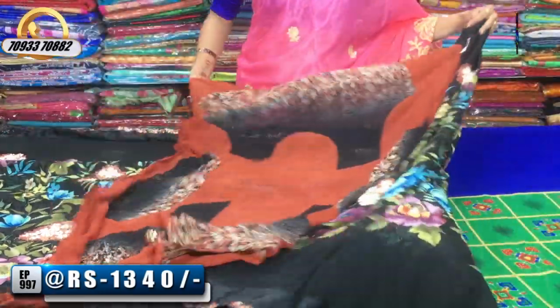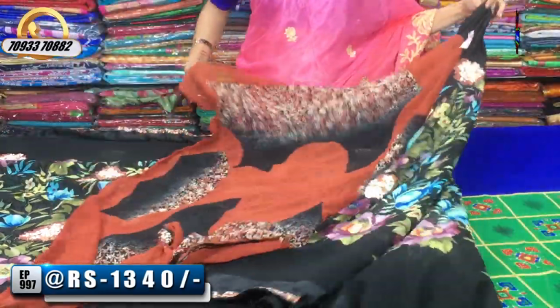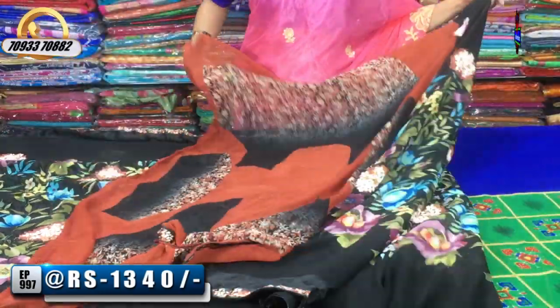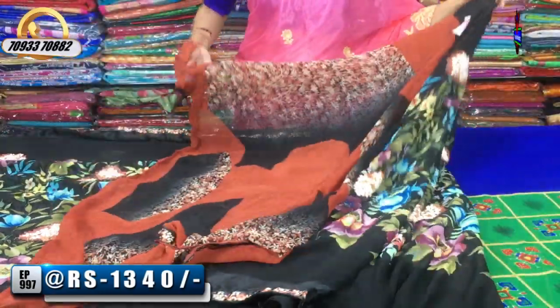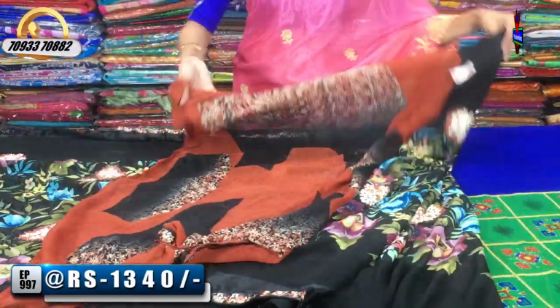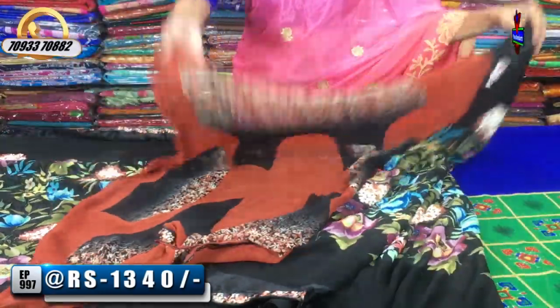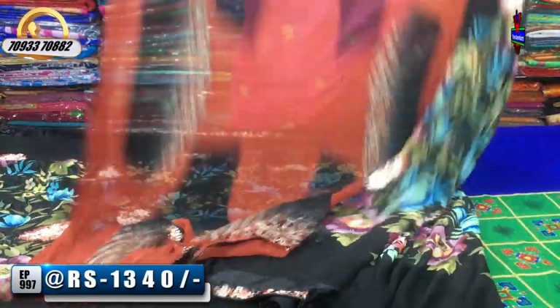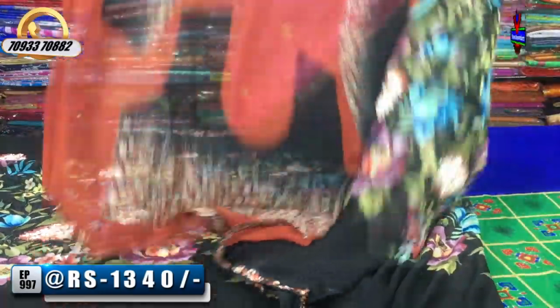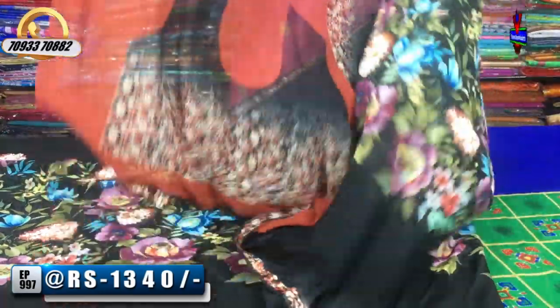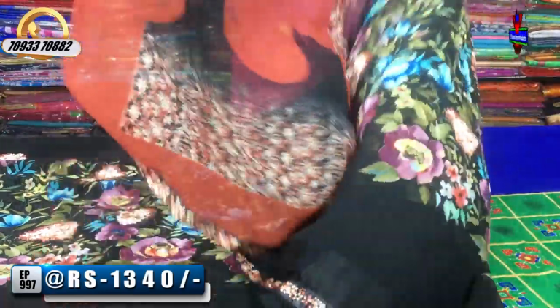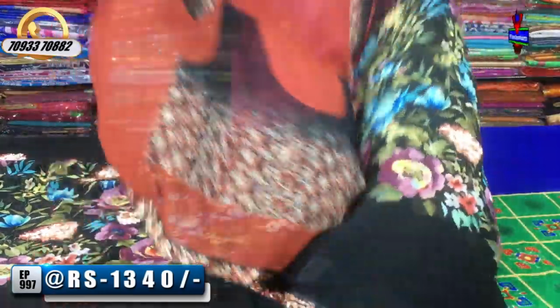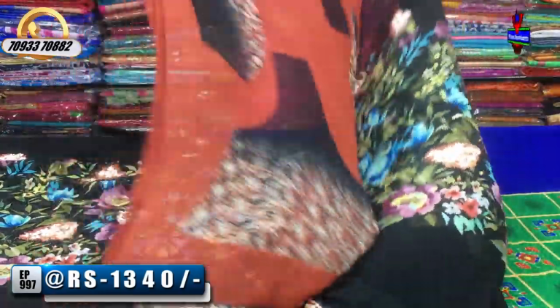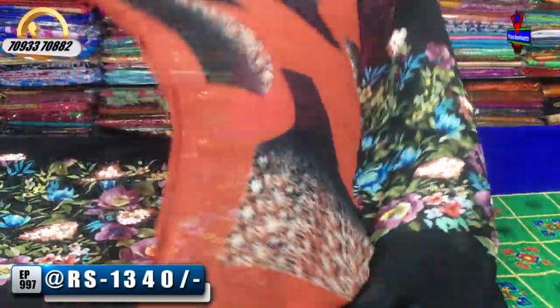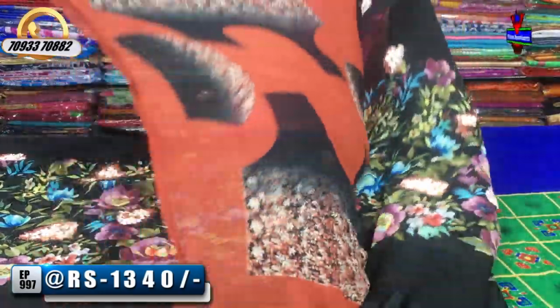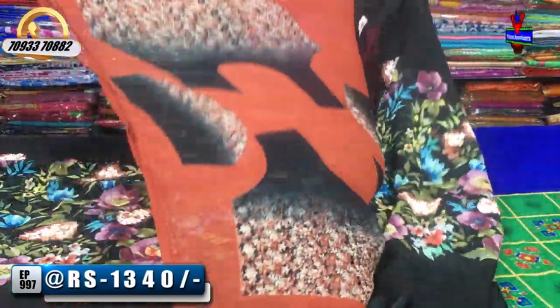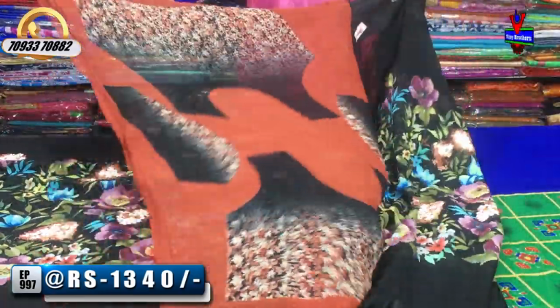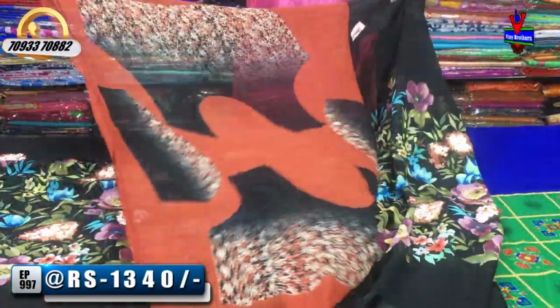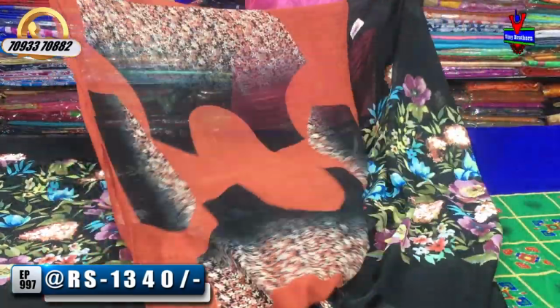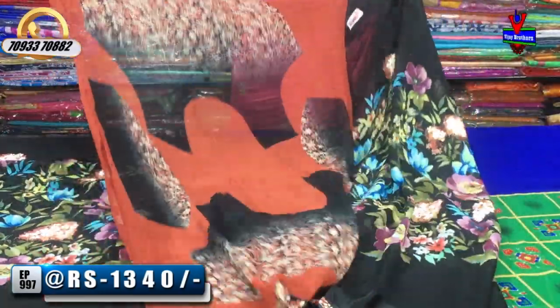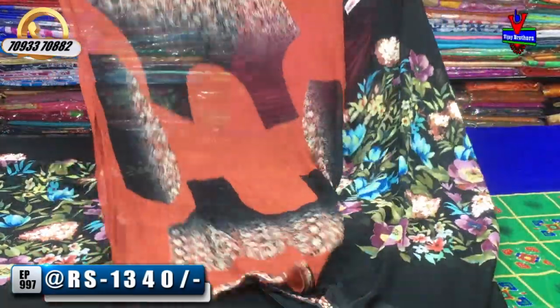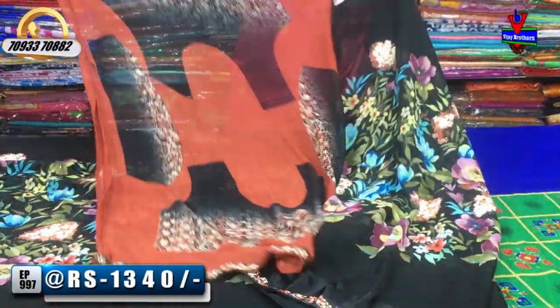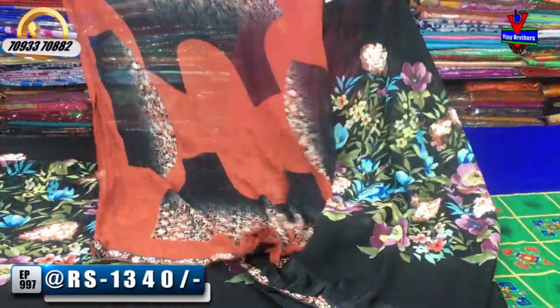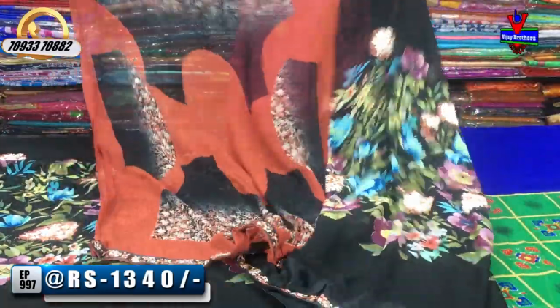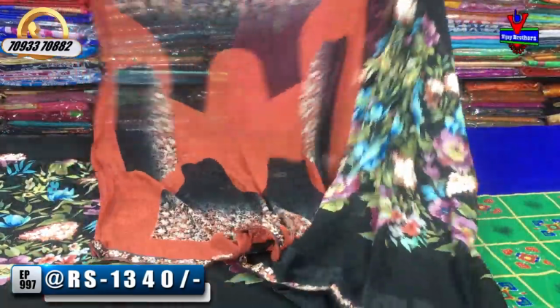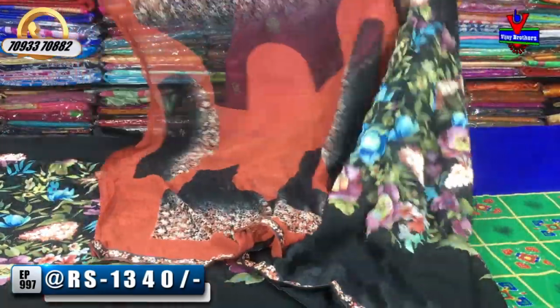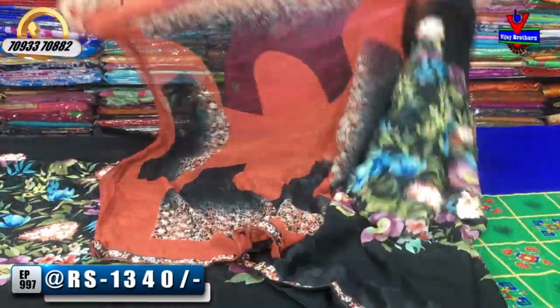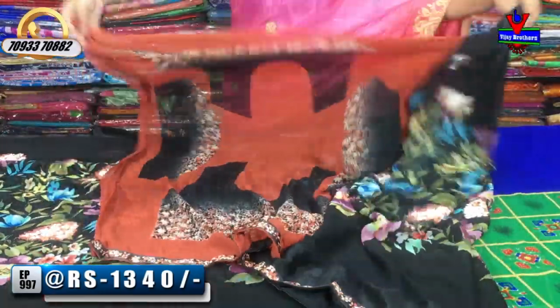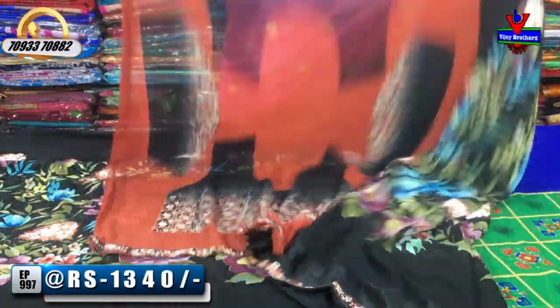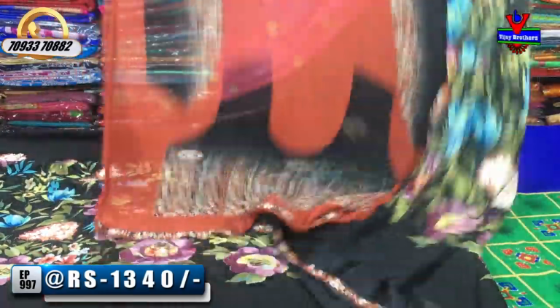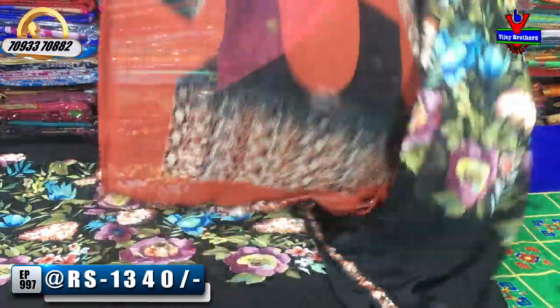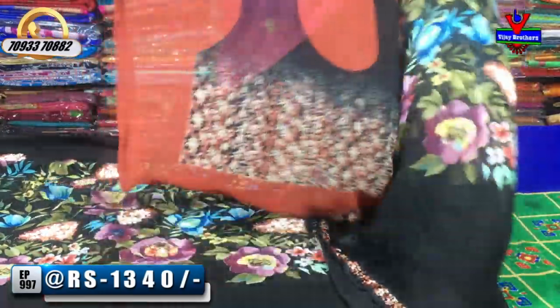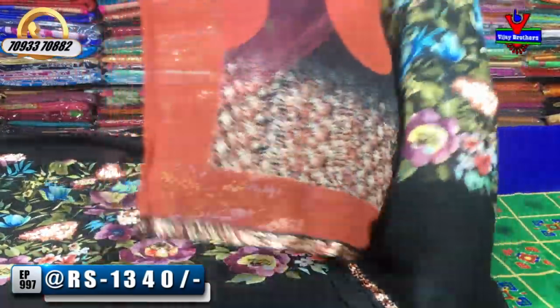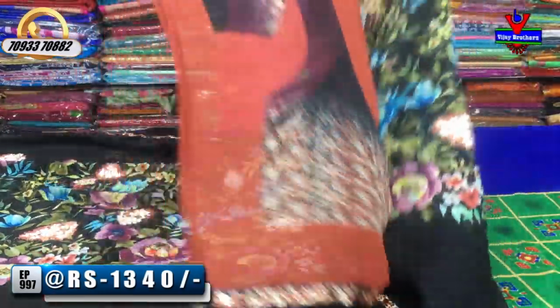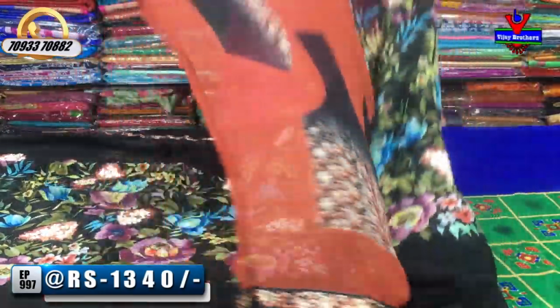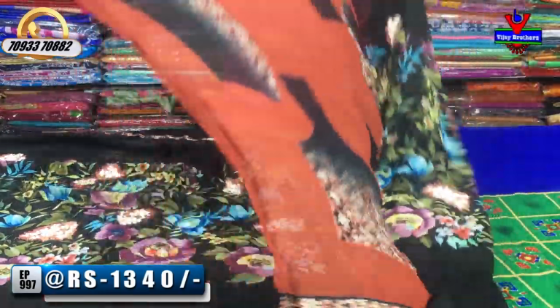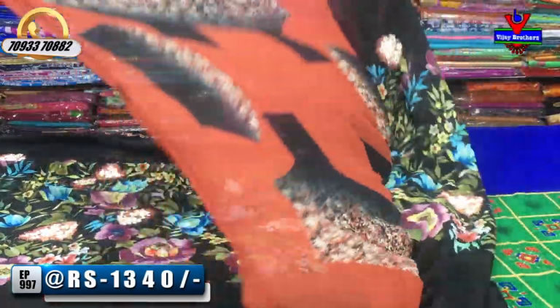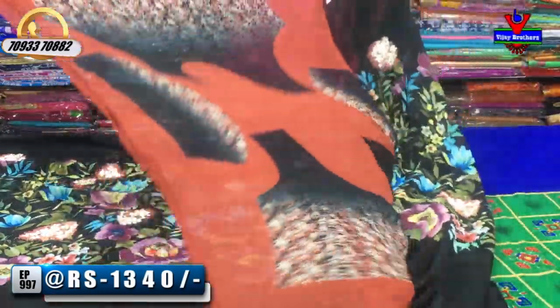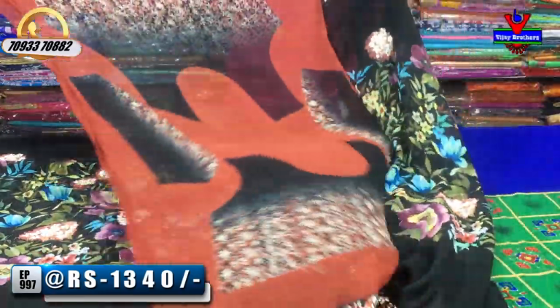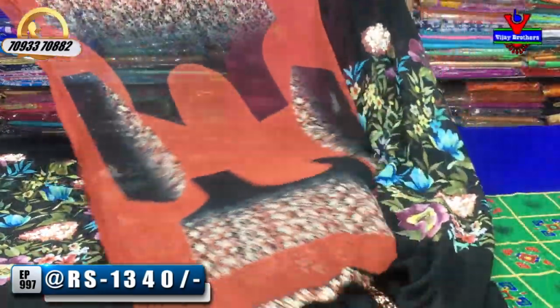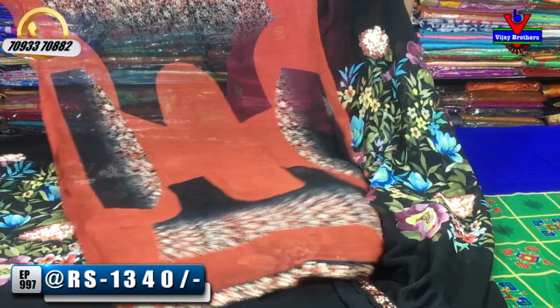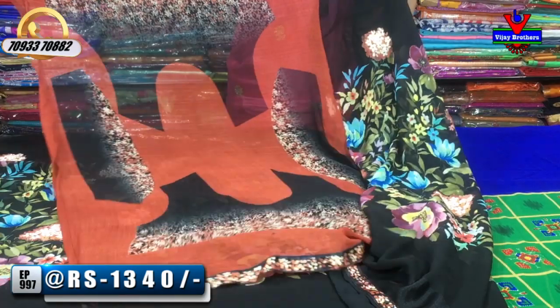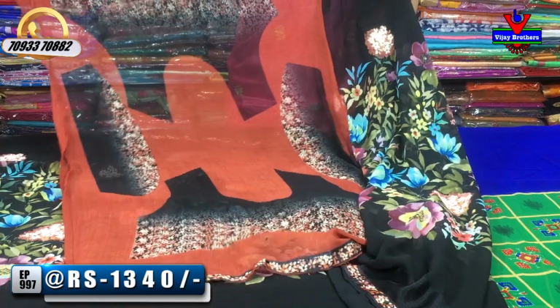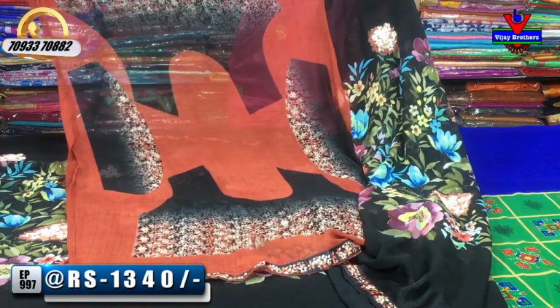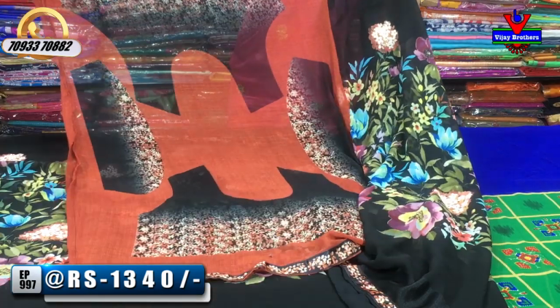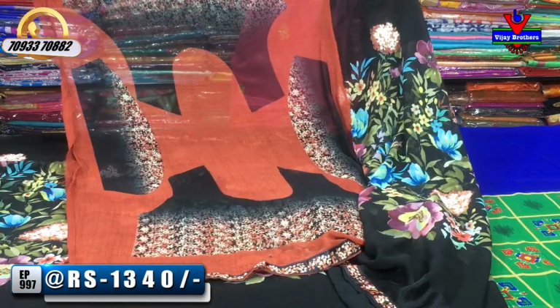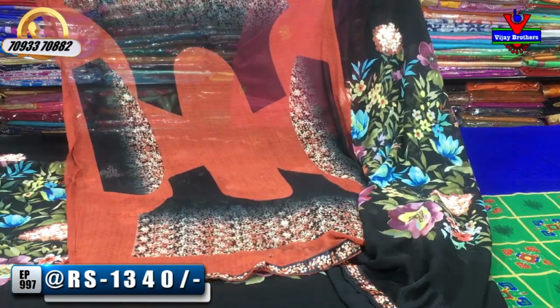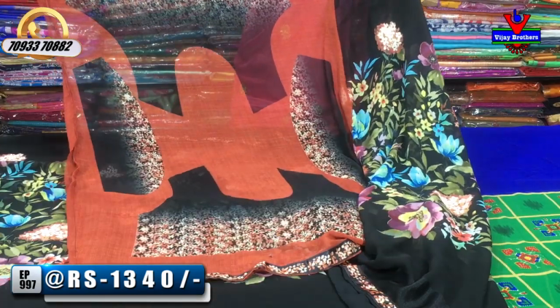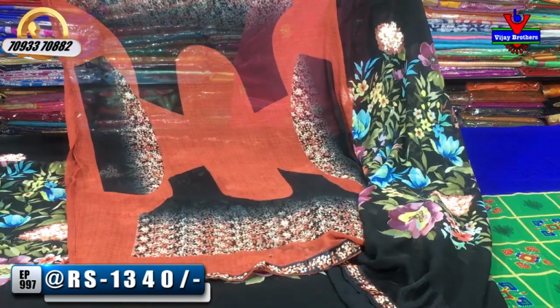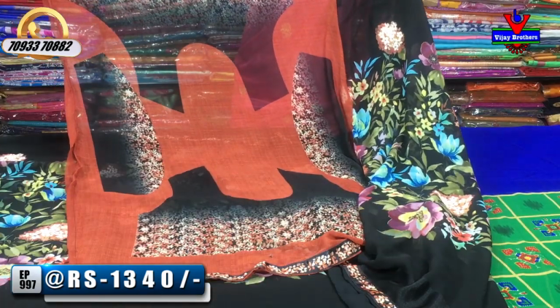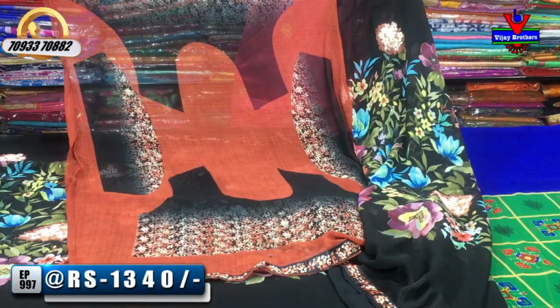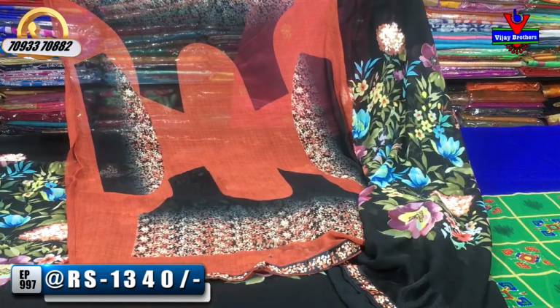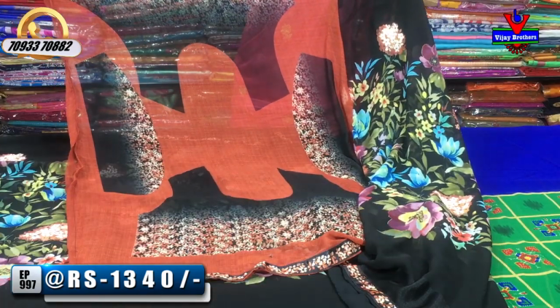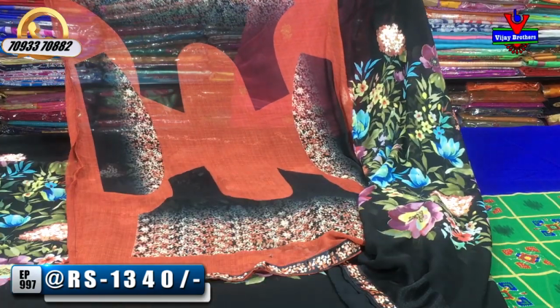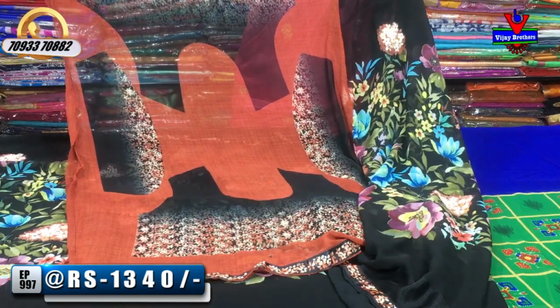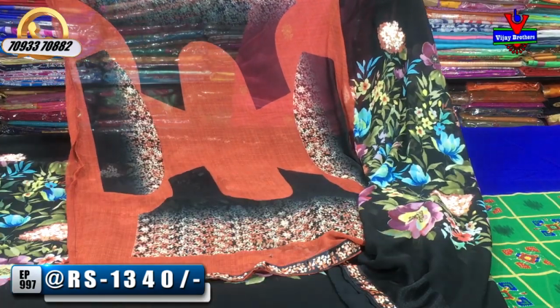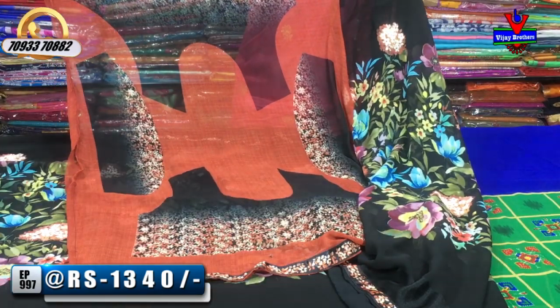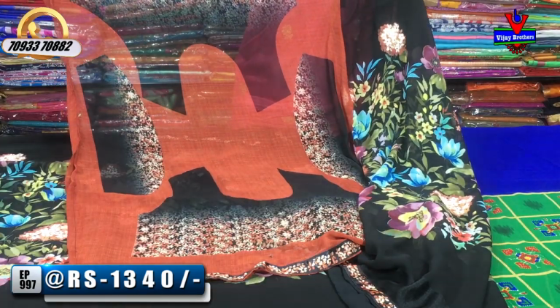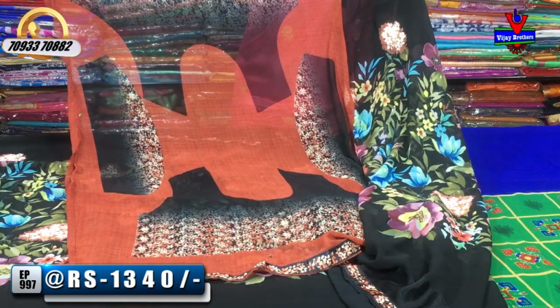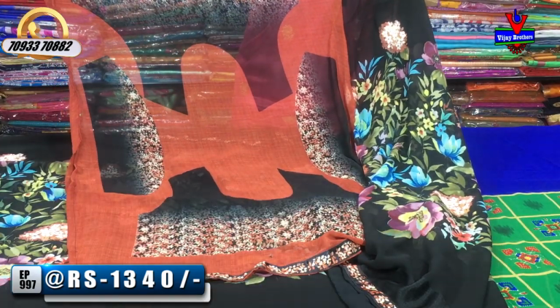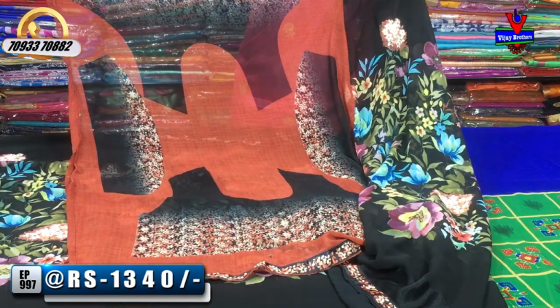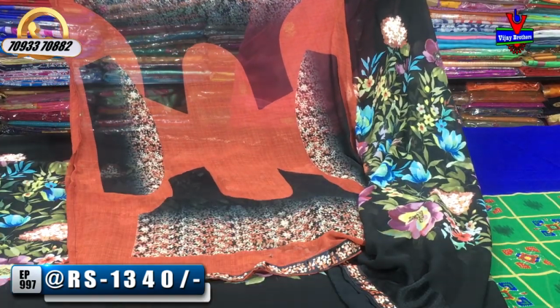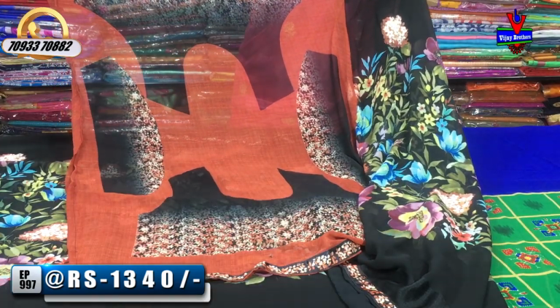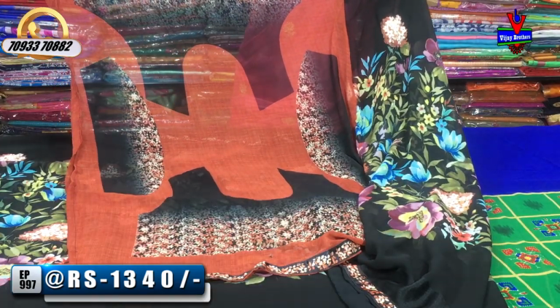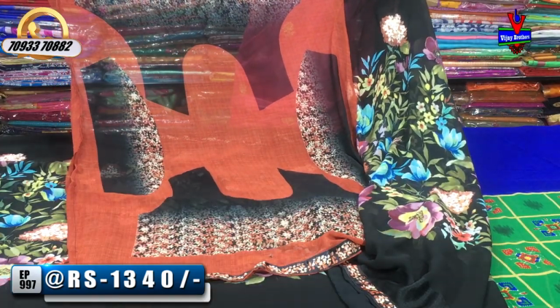This is a blouse with two sides neck parts. We also have a cover for the hands part. This style is a little designer concept.